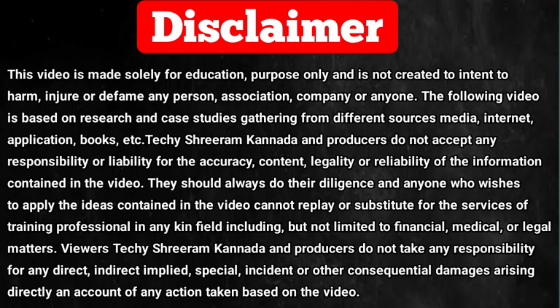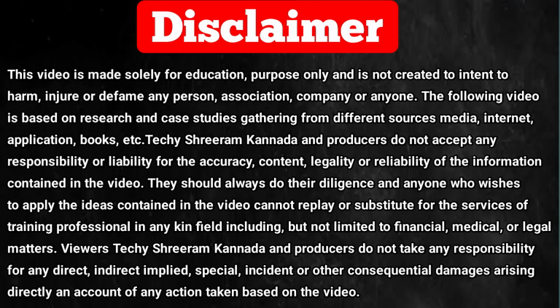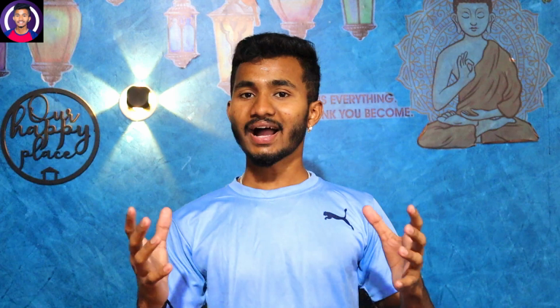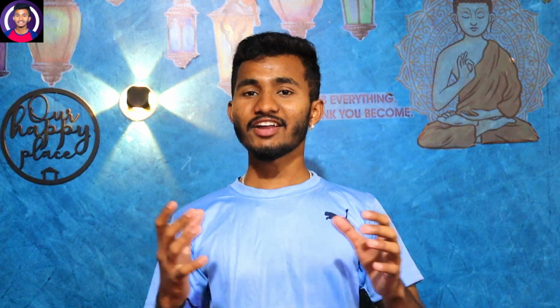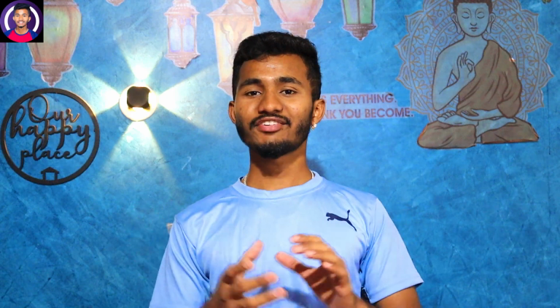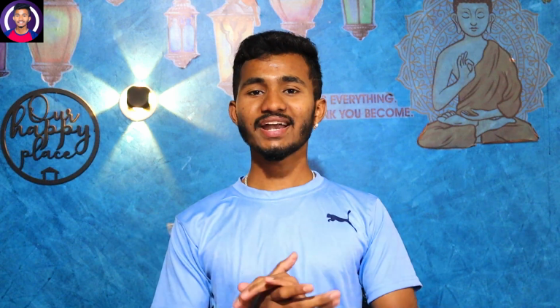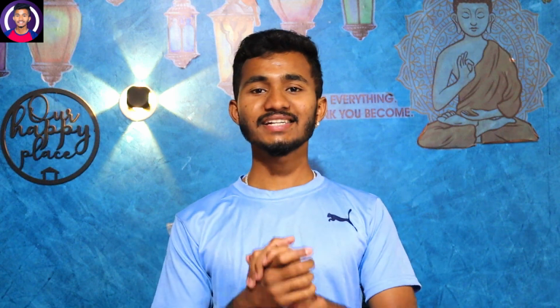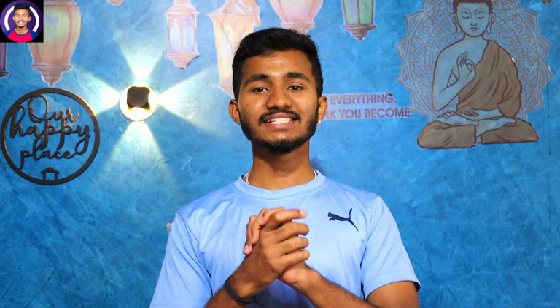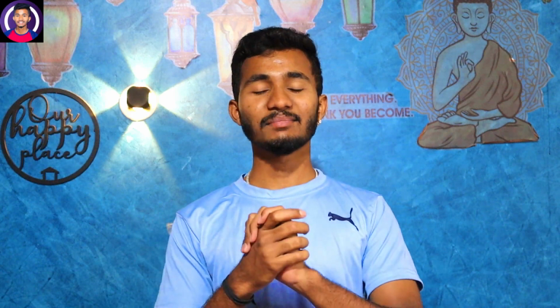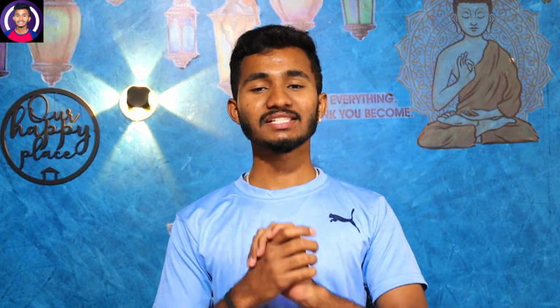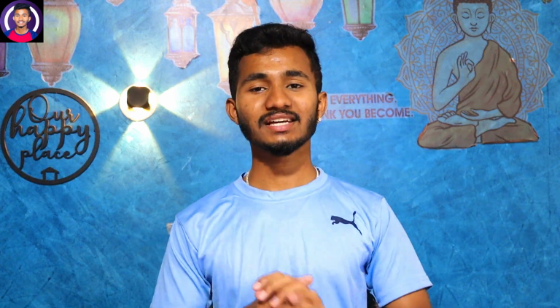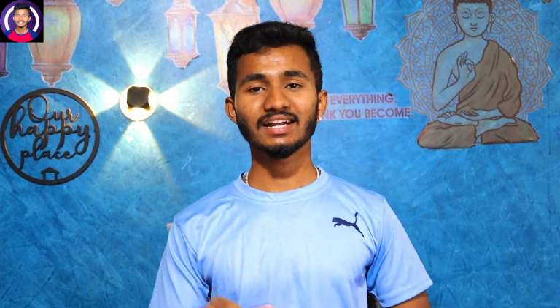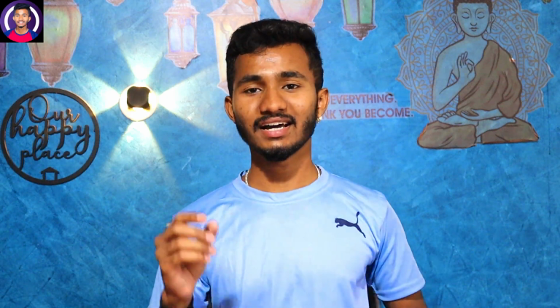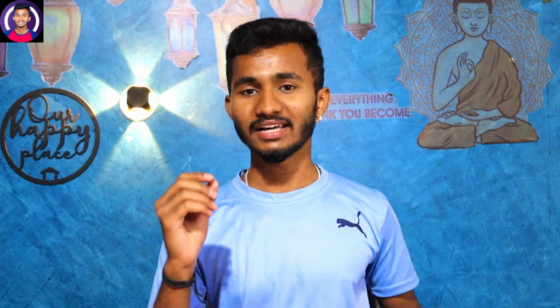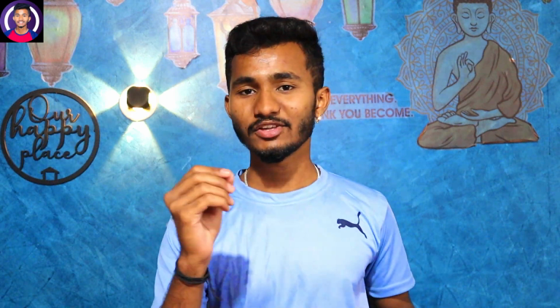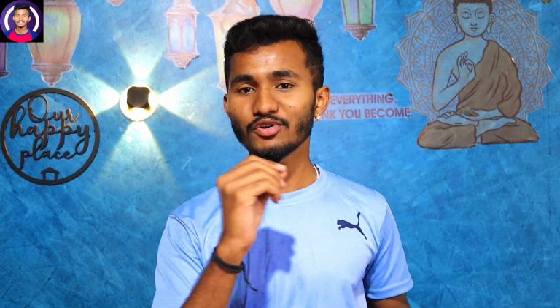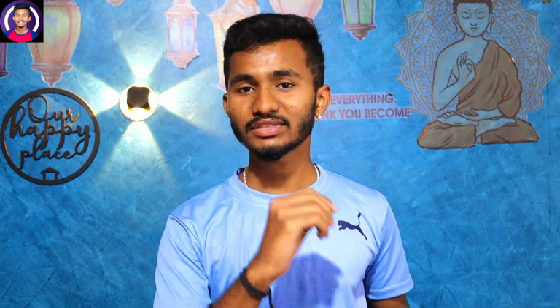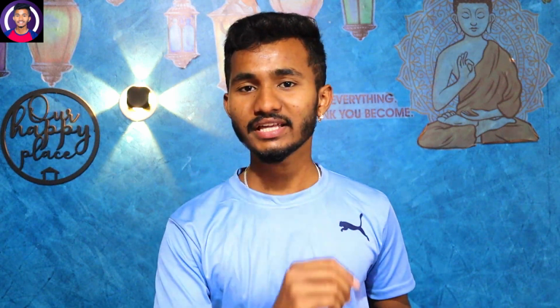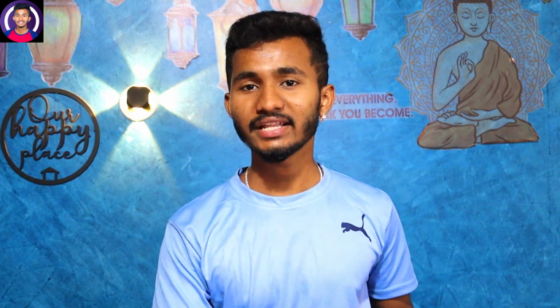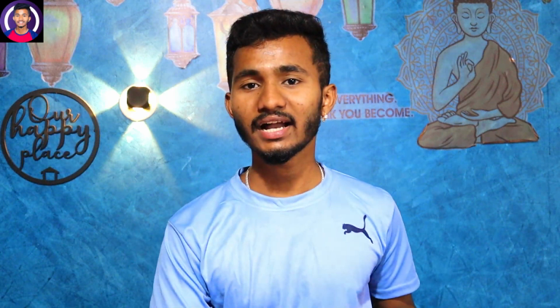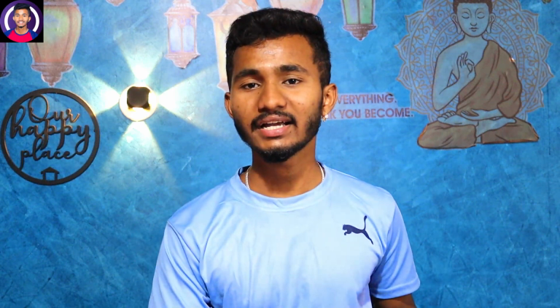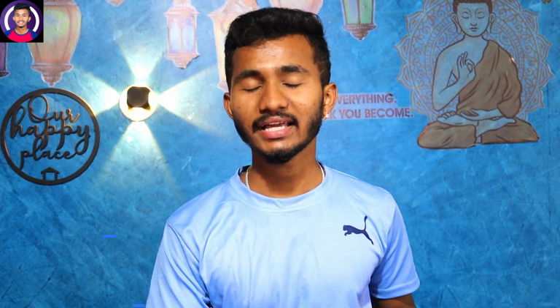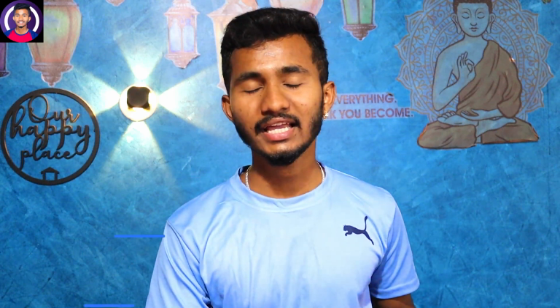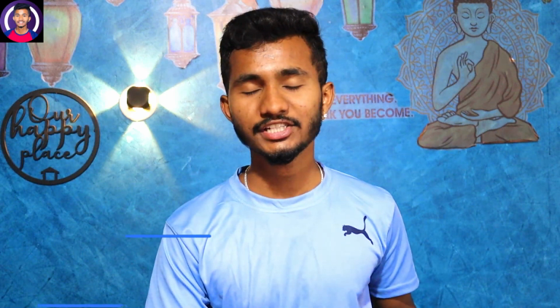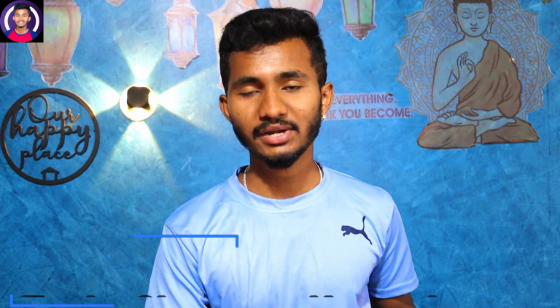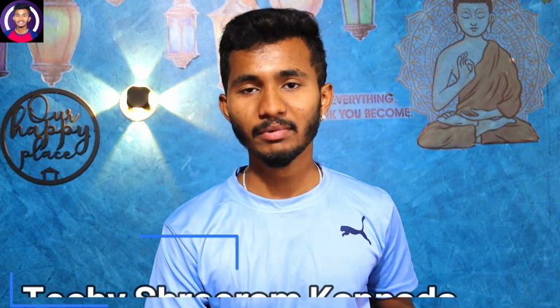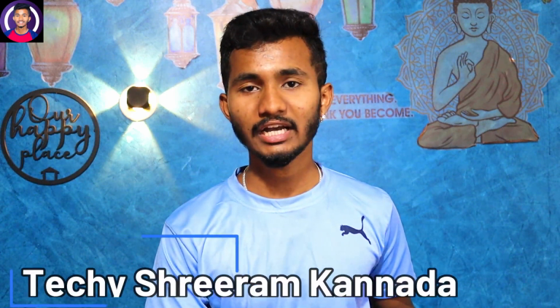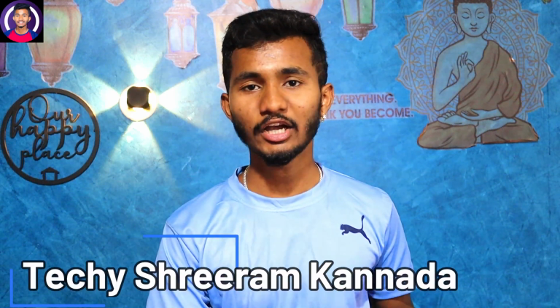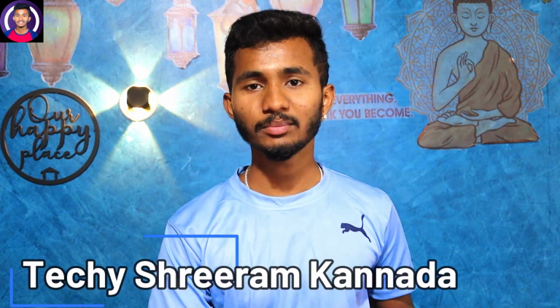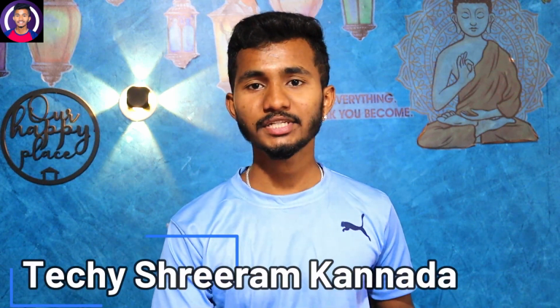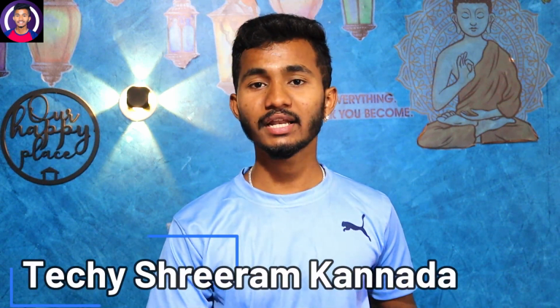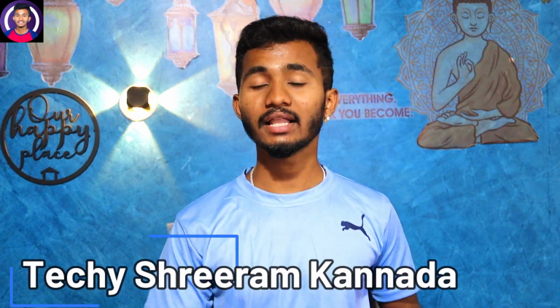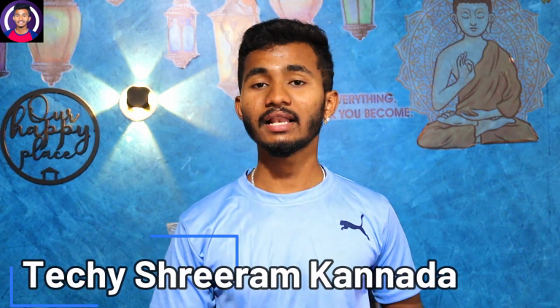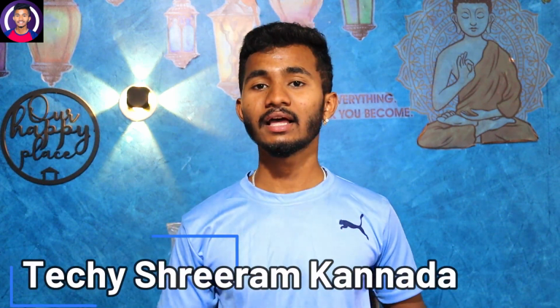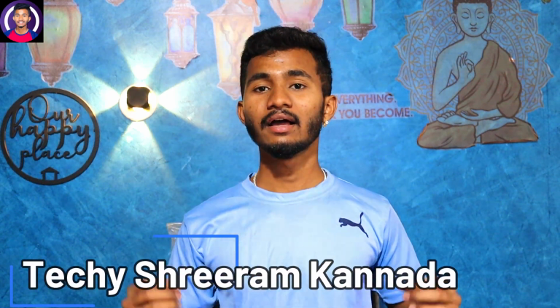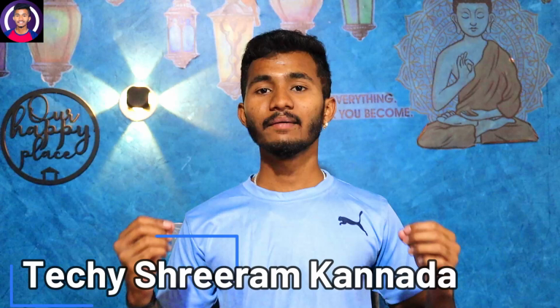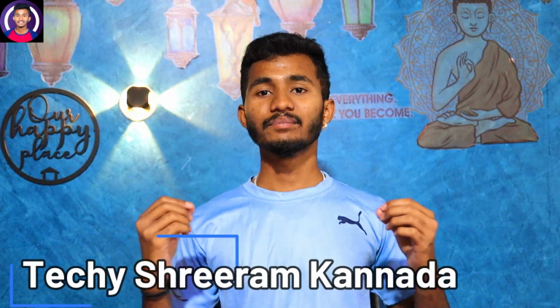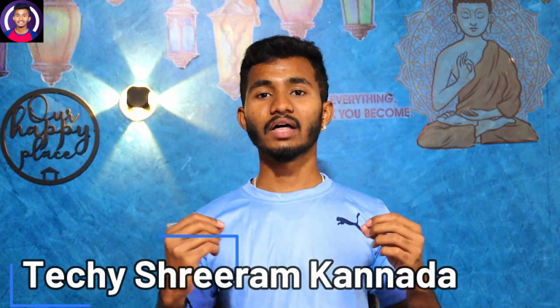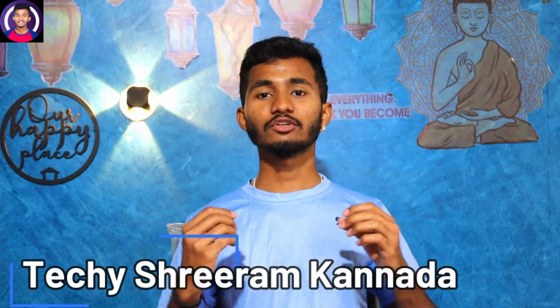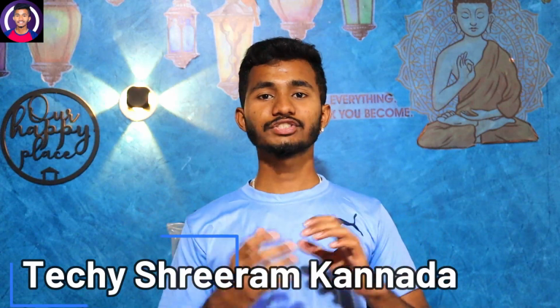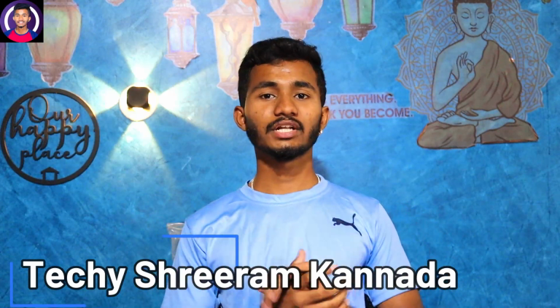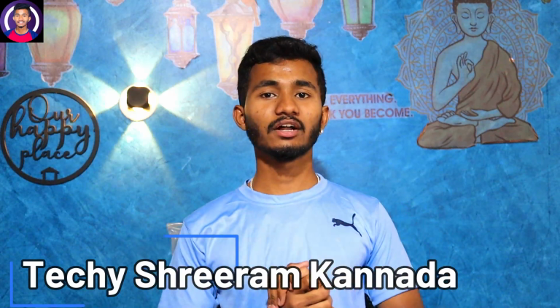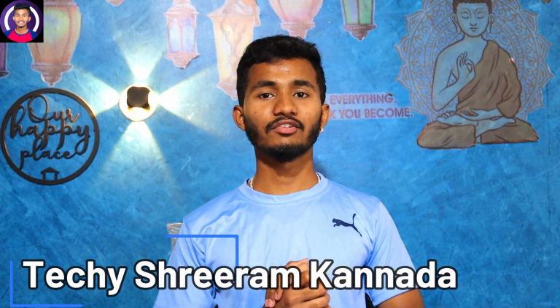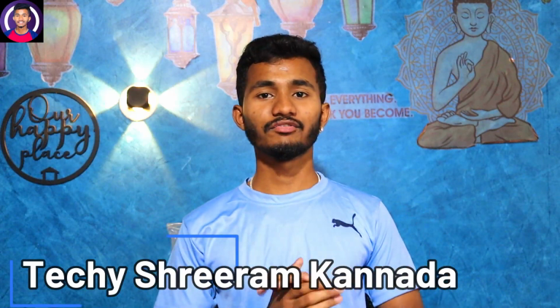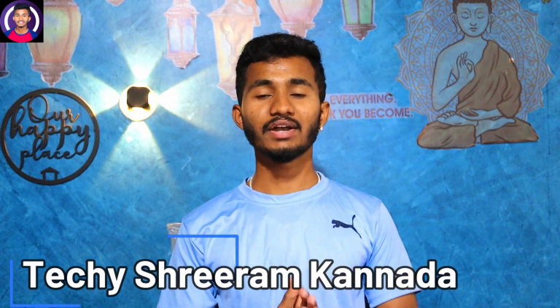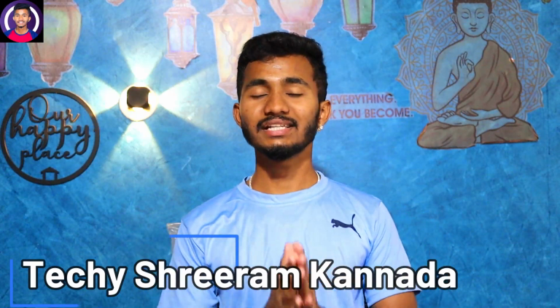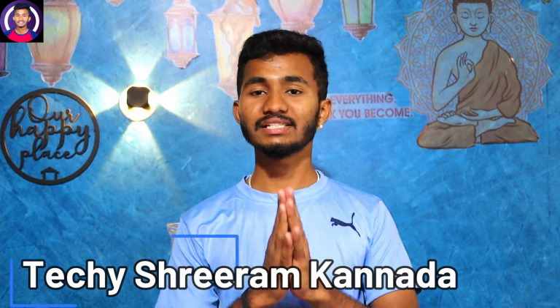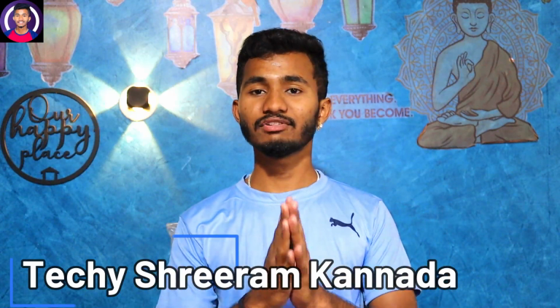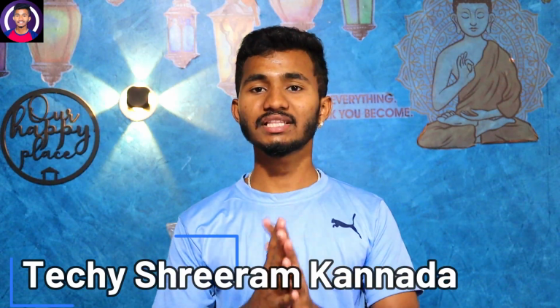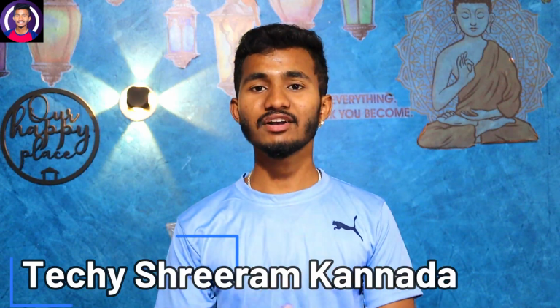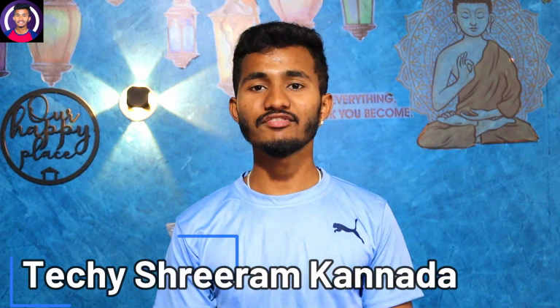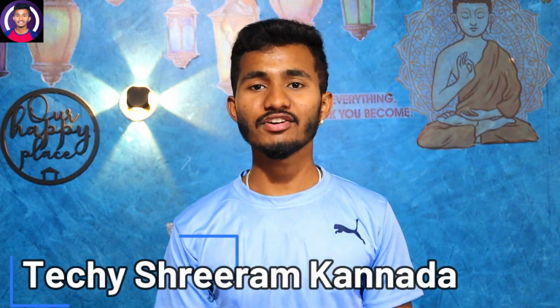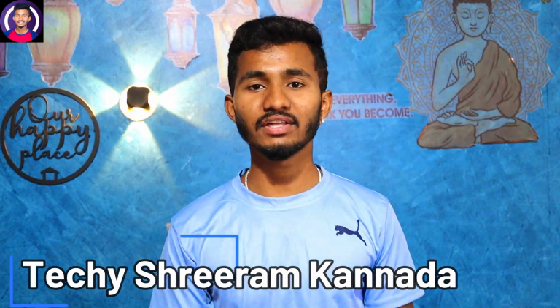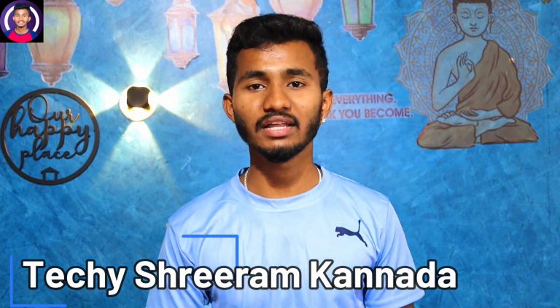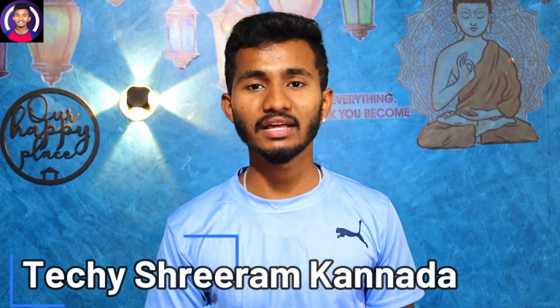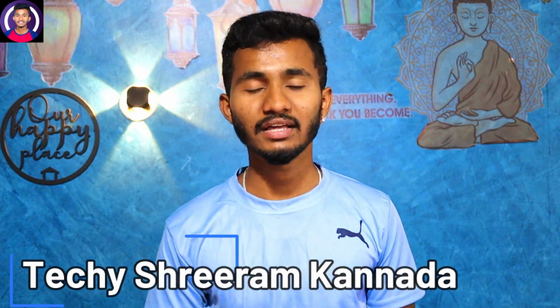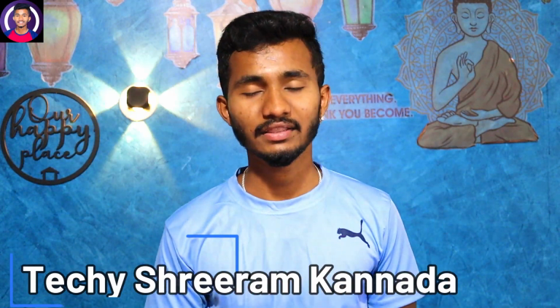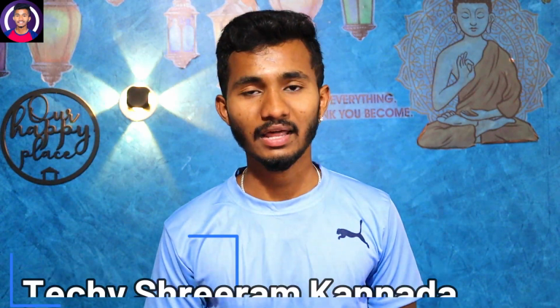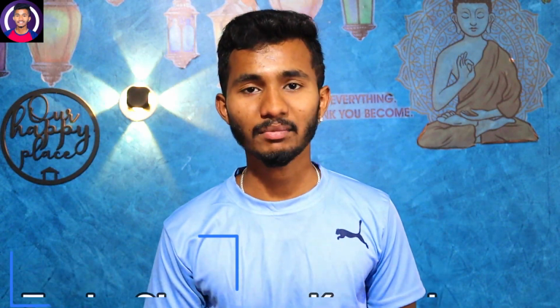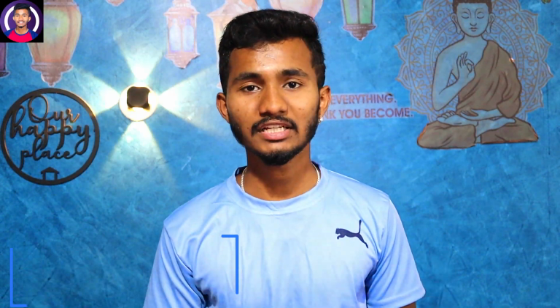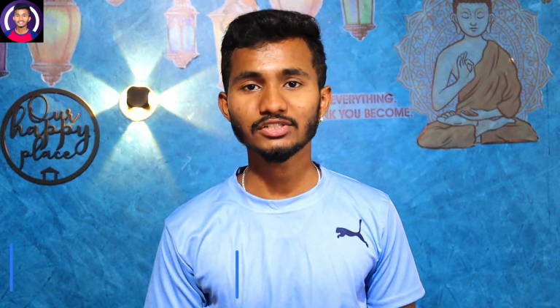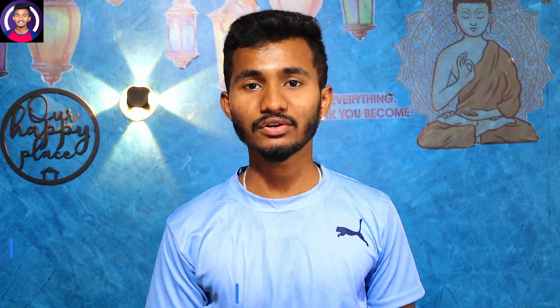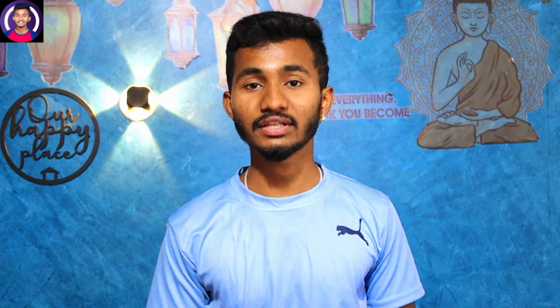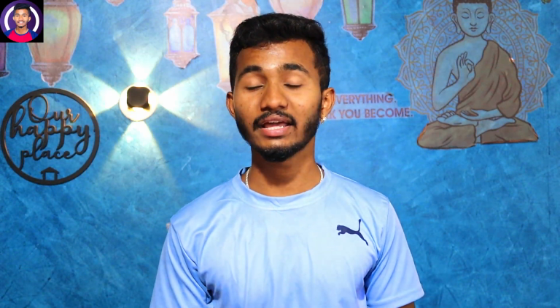Hi friends, Namaskara! You are looking at Techieshramka YouTube channel. I am Nanufreeram. Friends, in this video I will tell you...